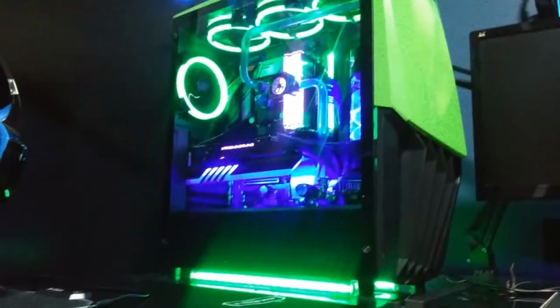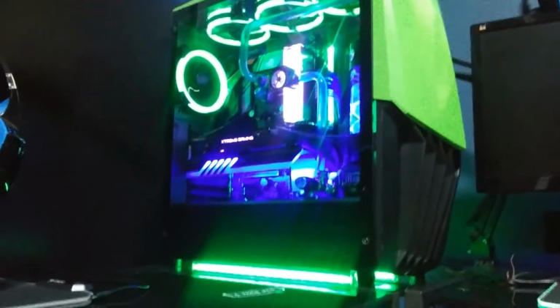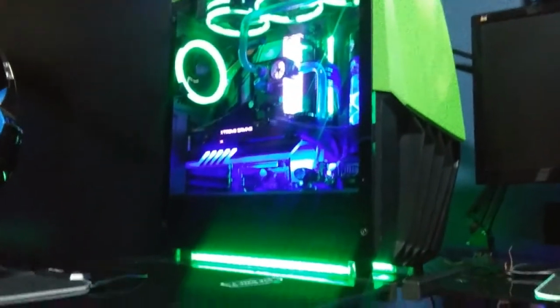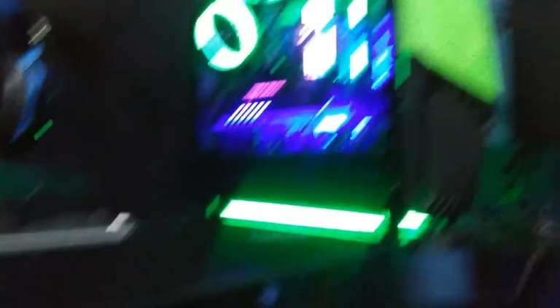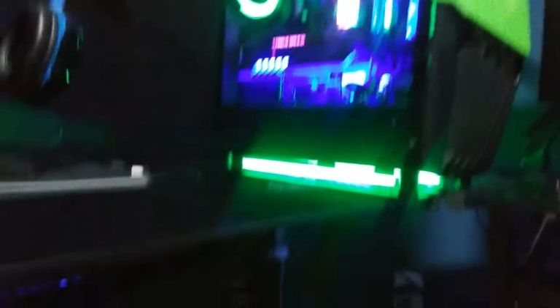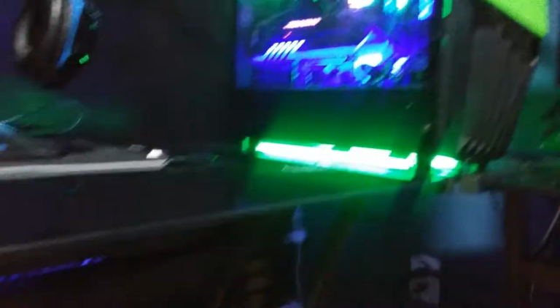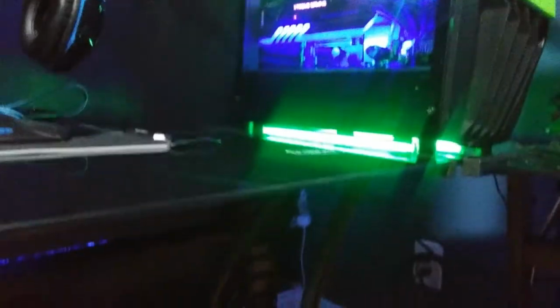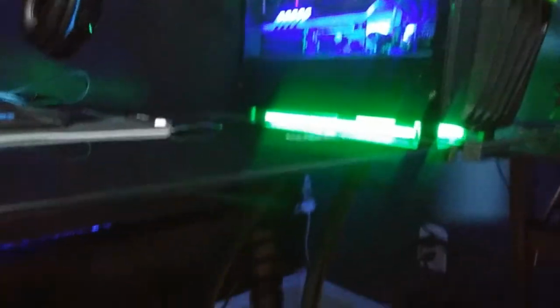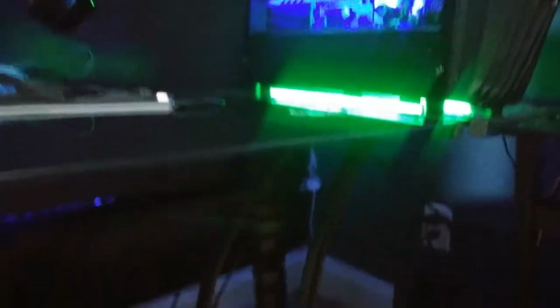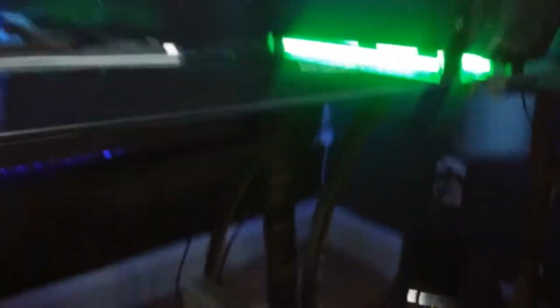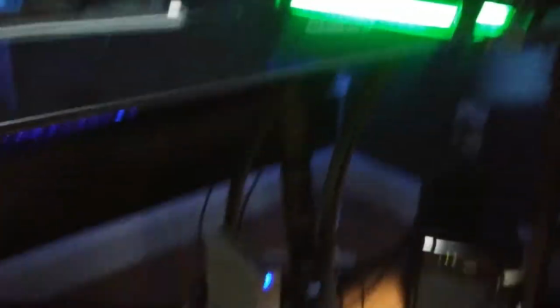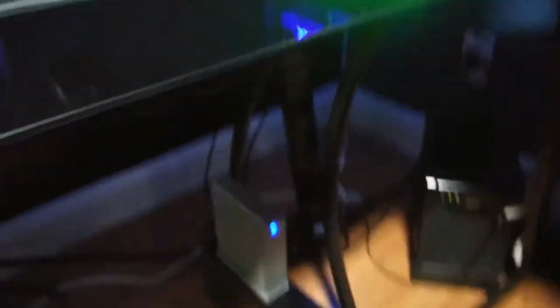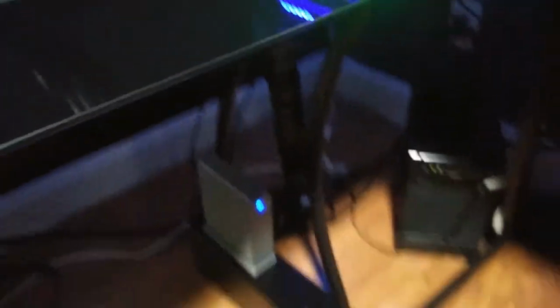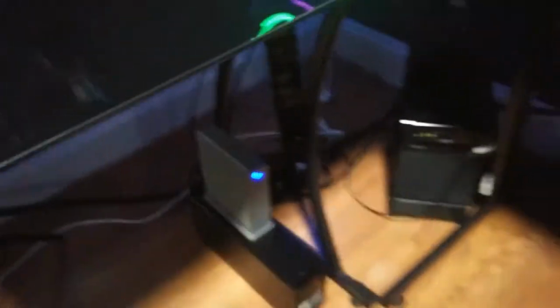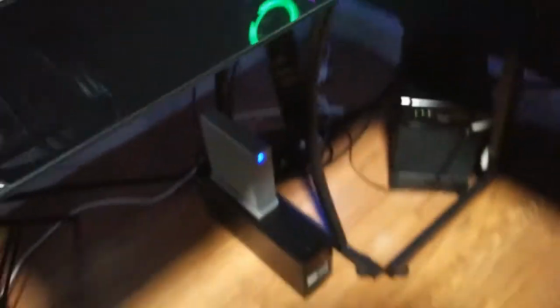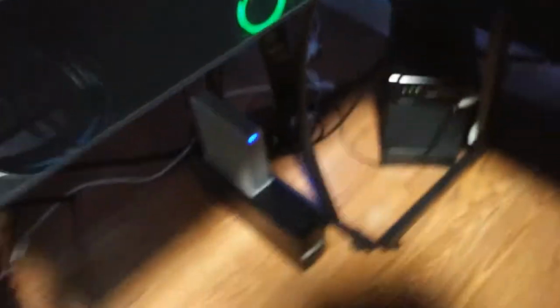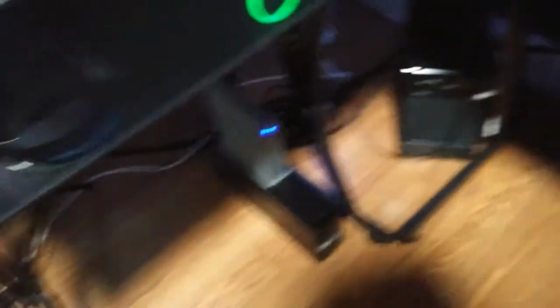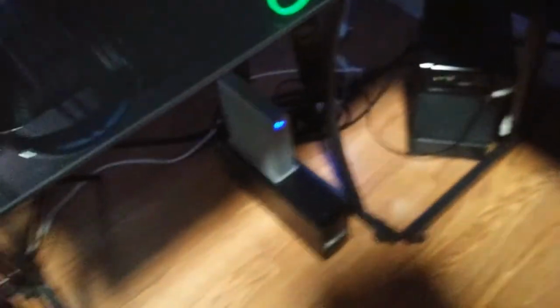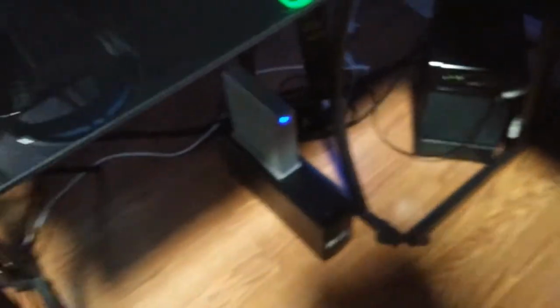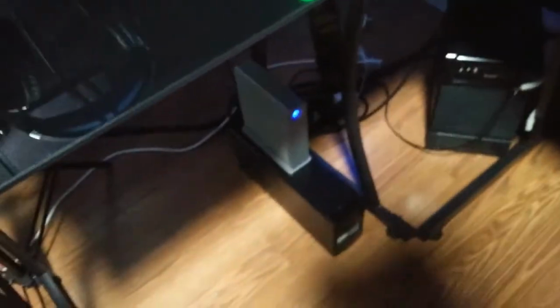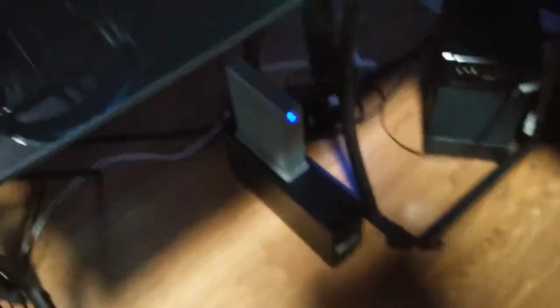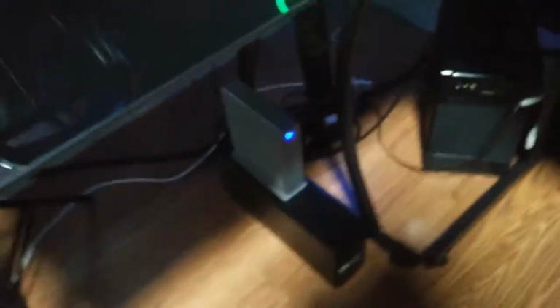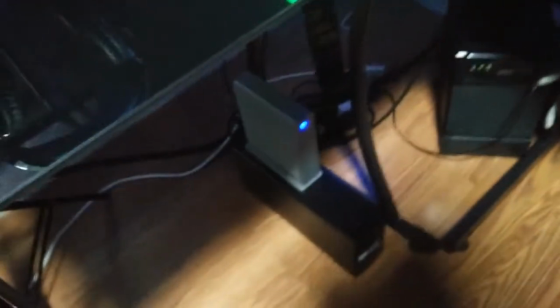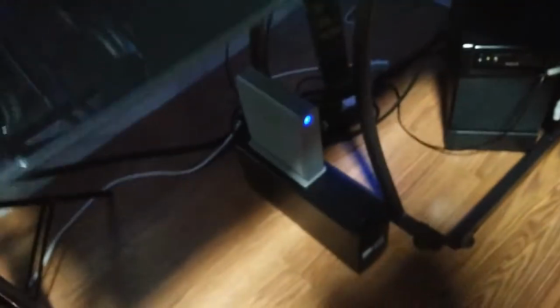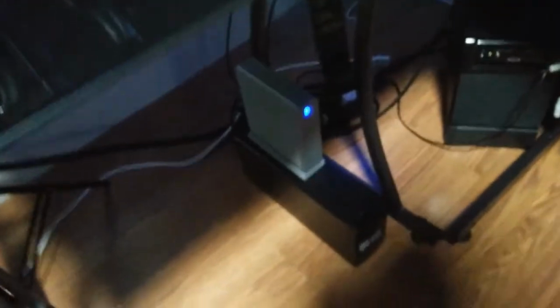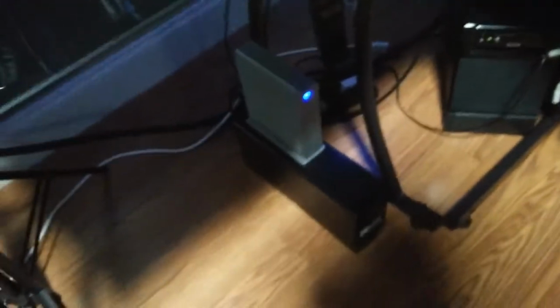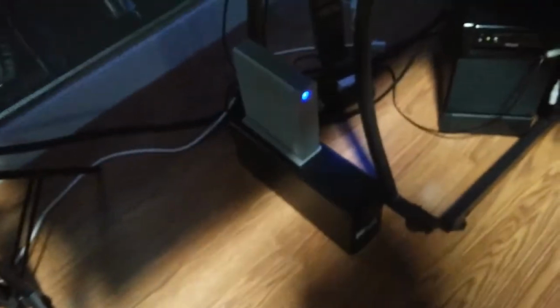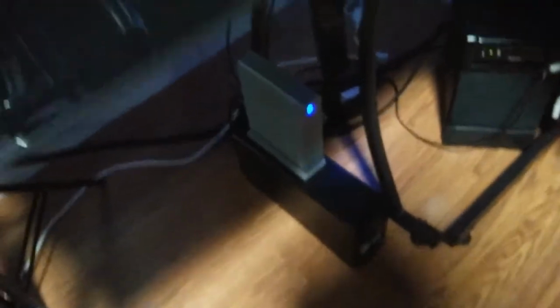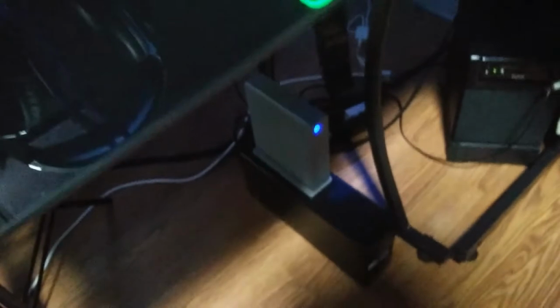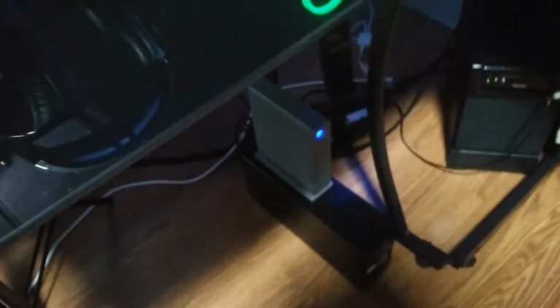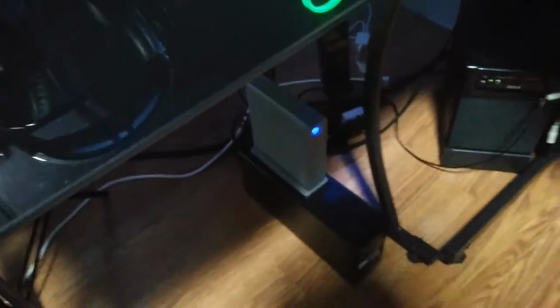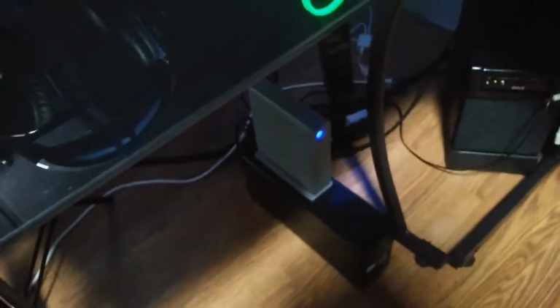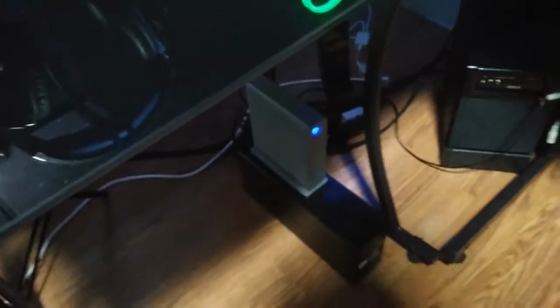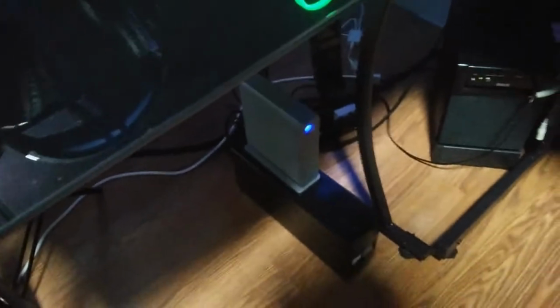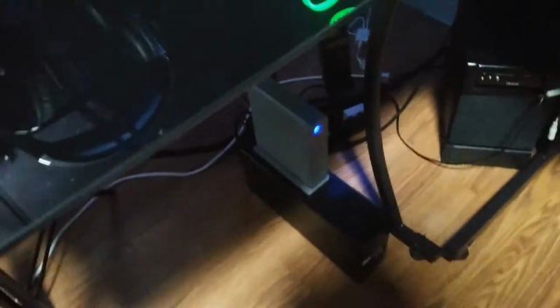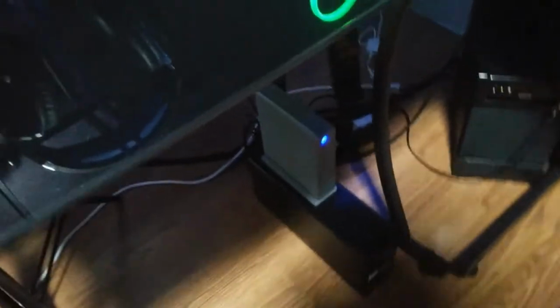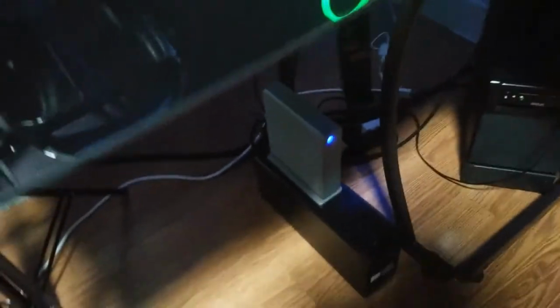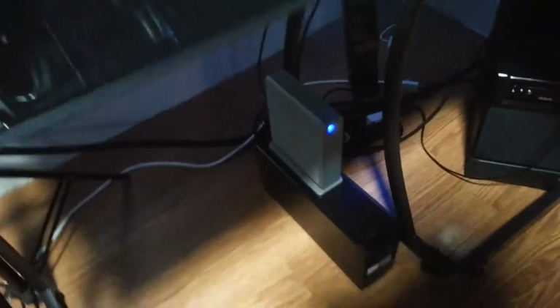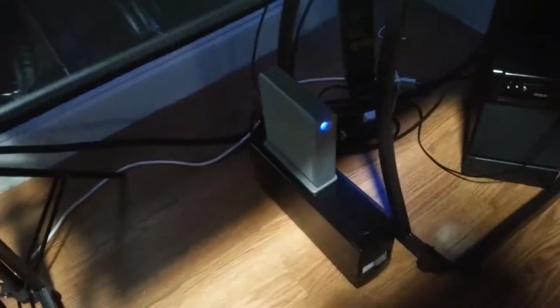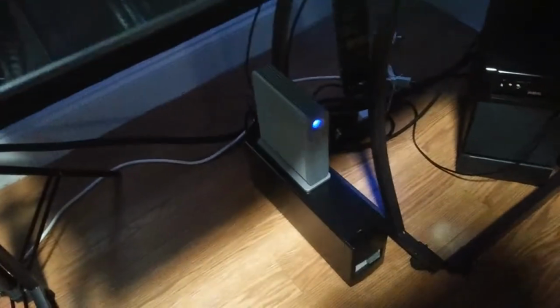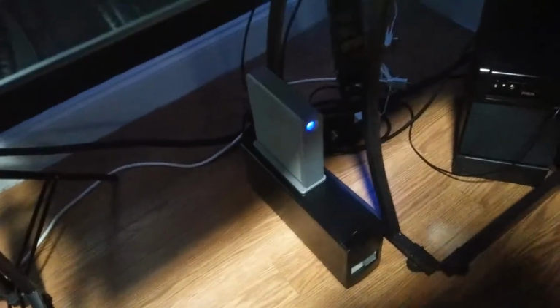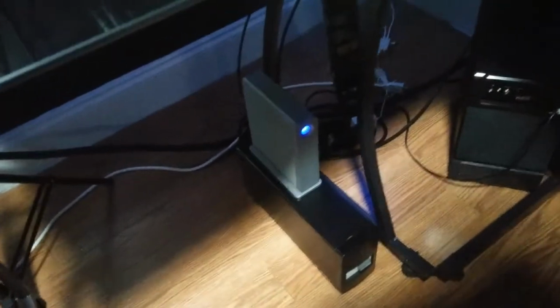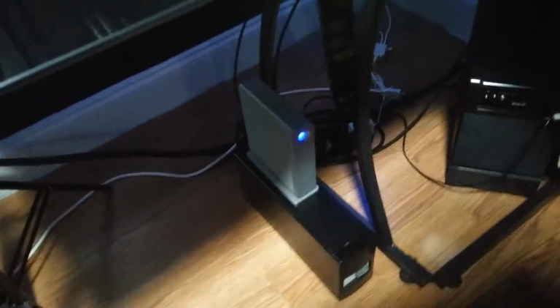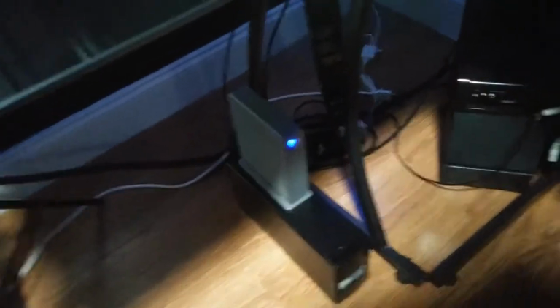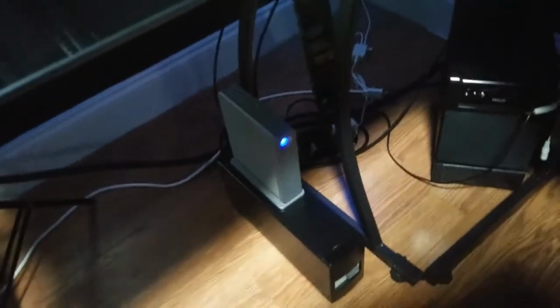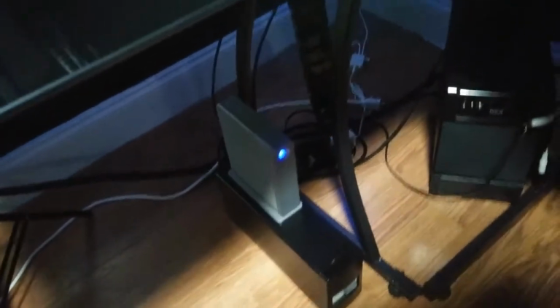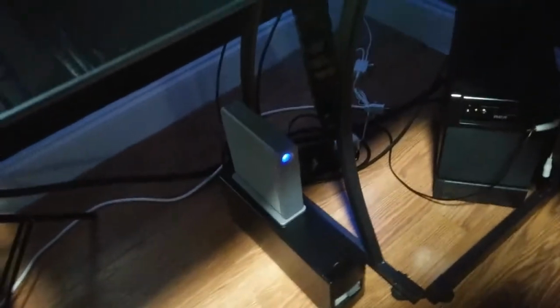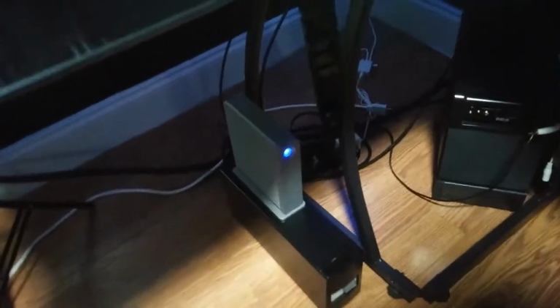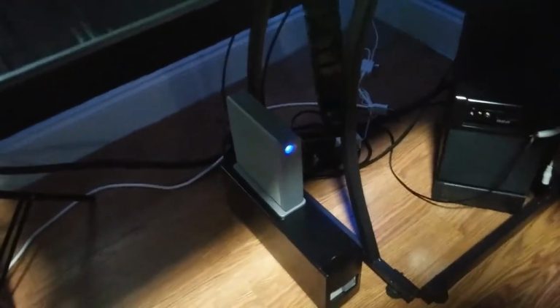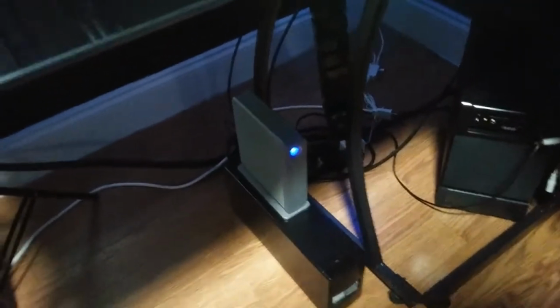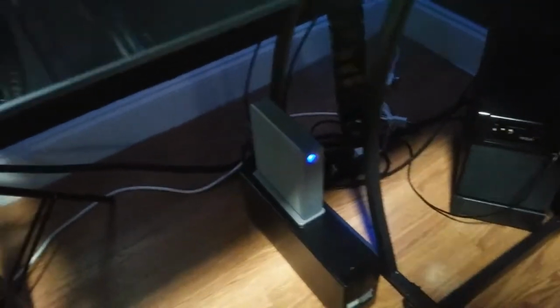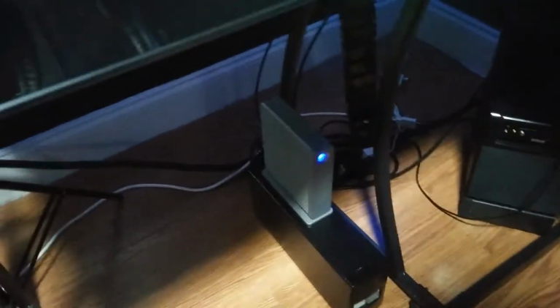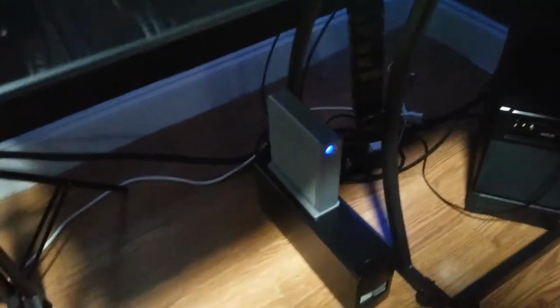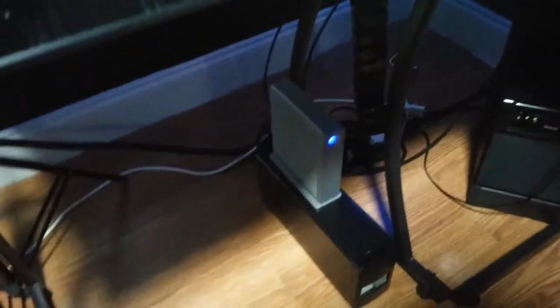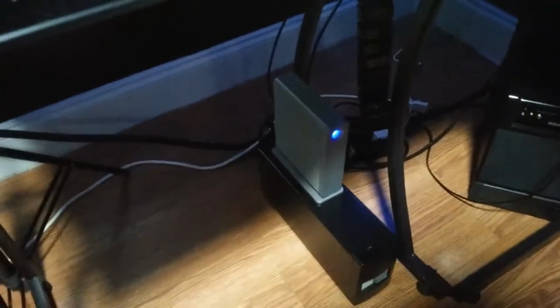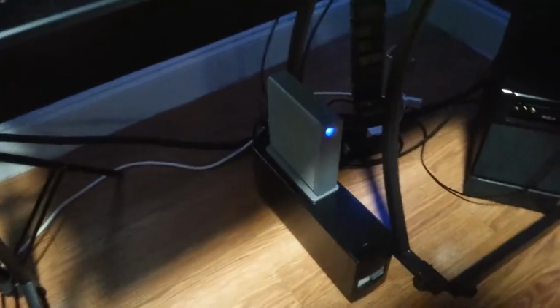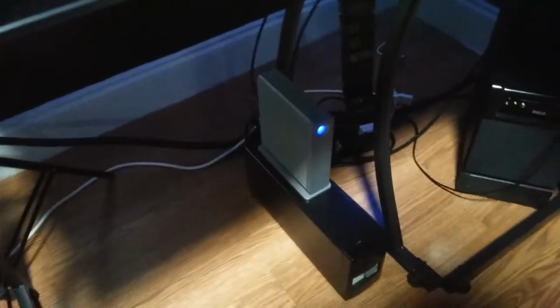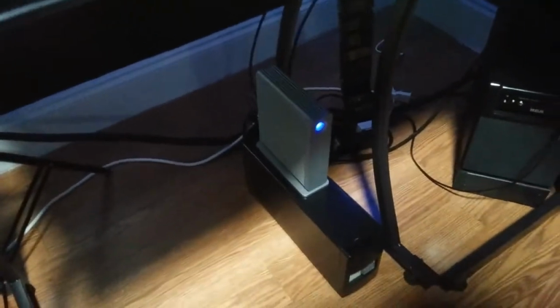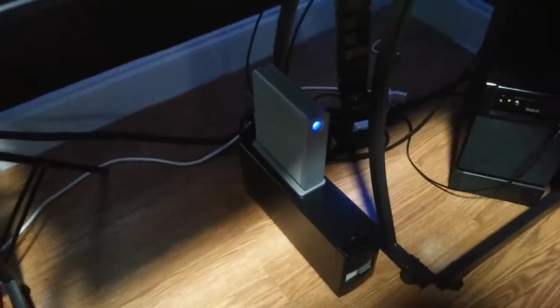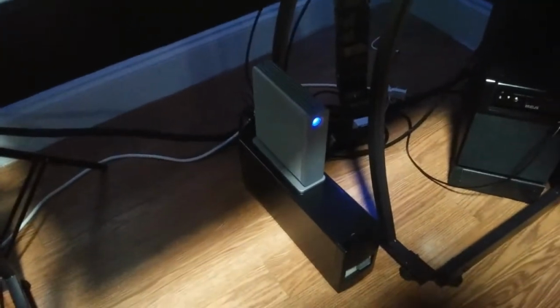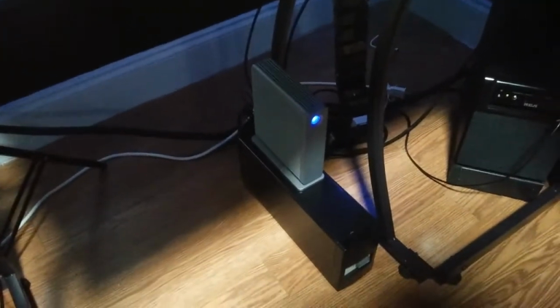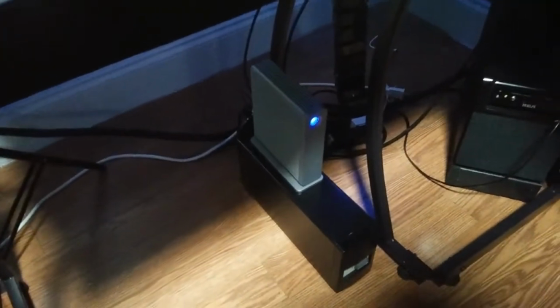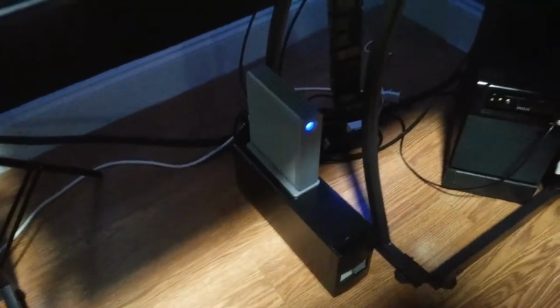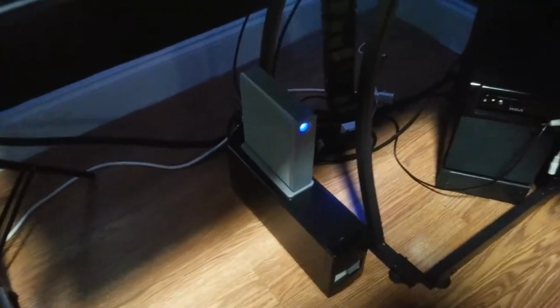Get yourself a second hard drive, especially one that sits outside of the computer.